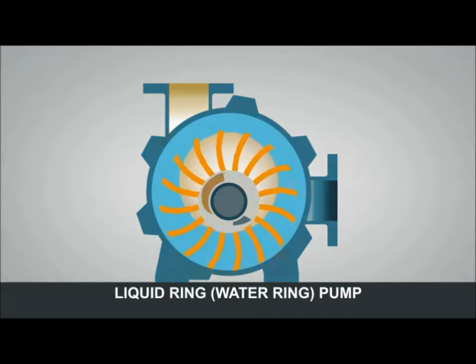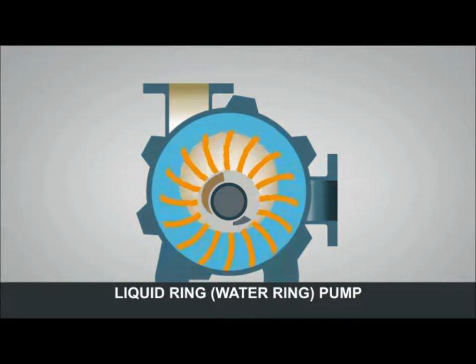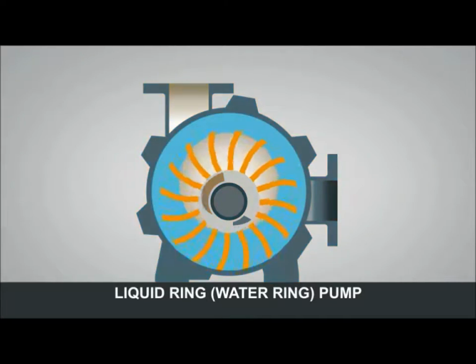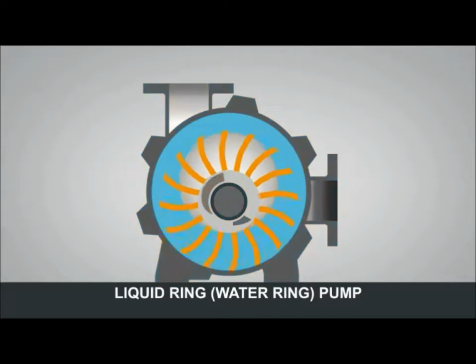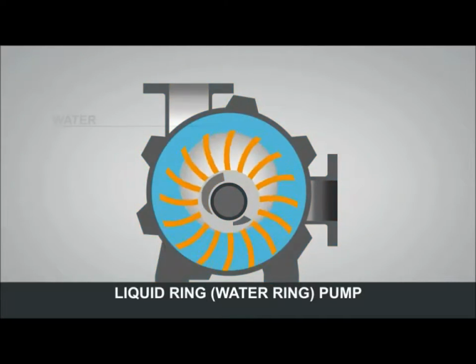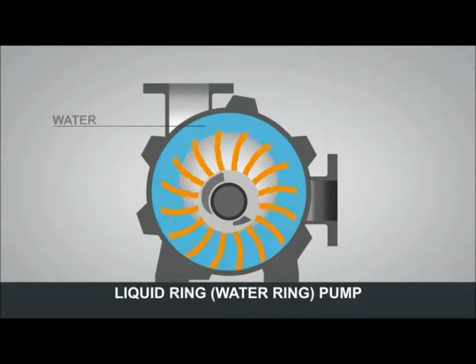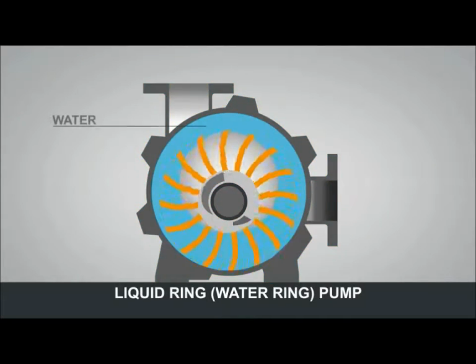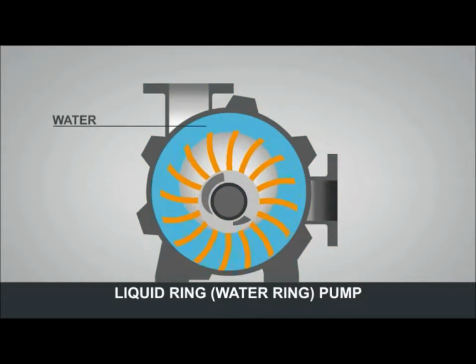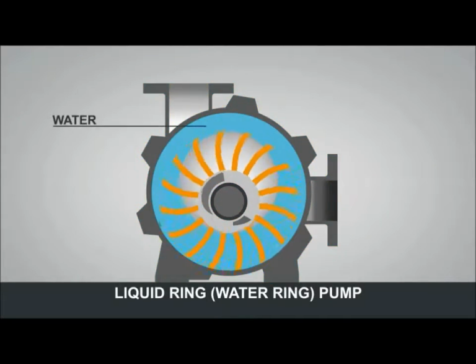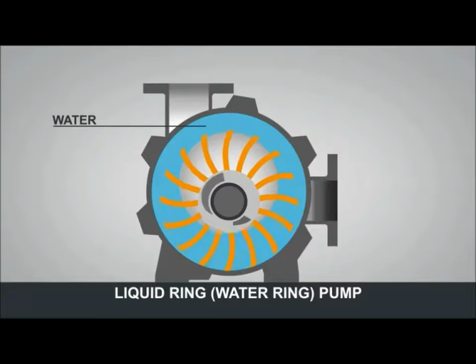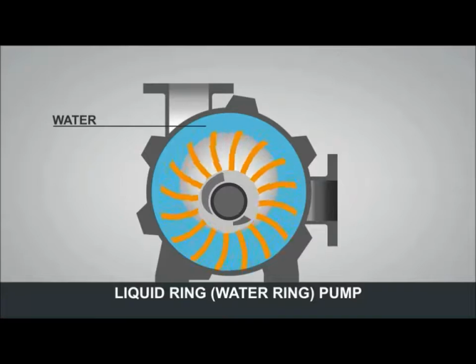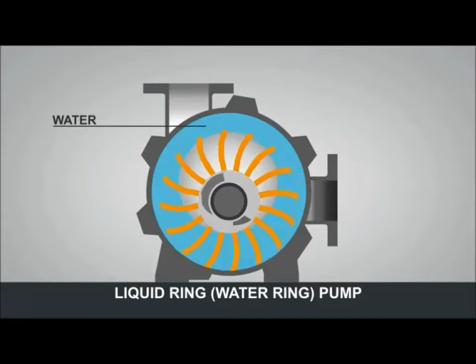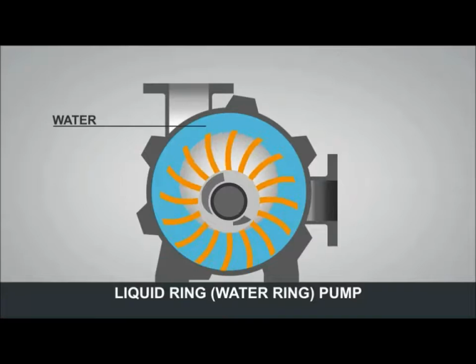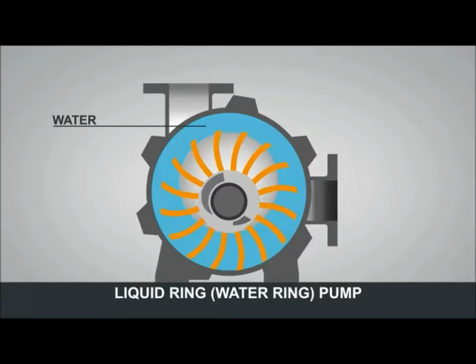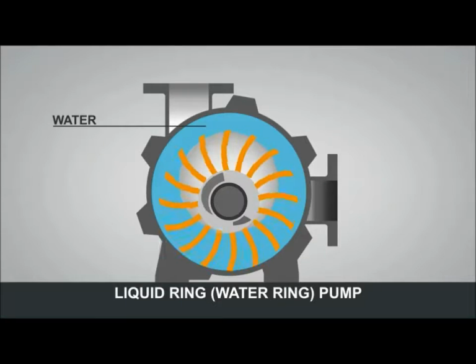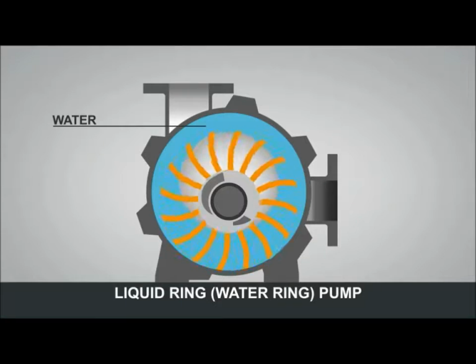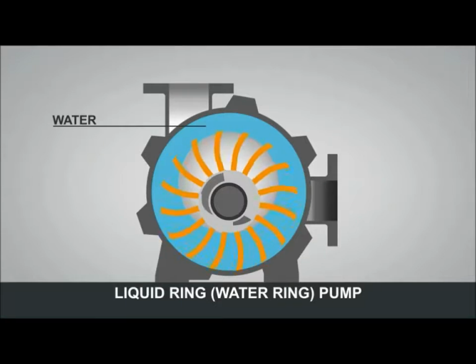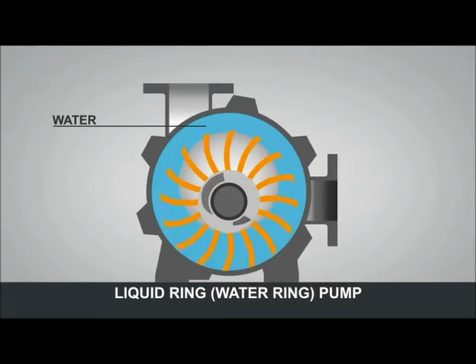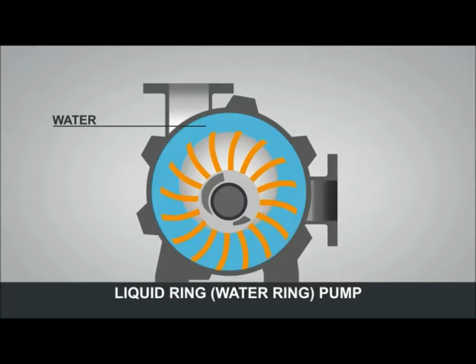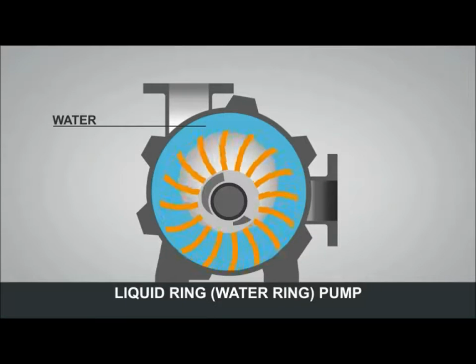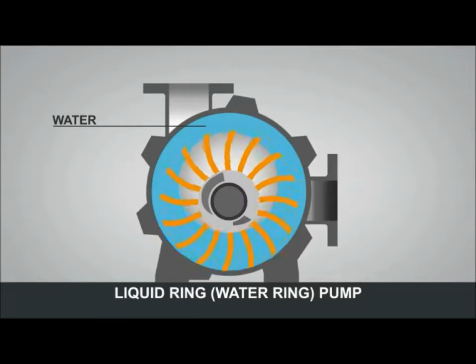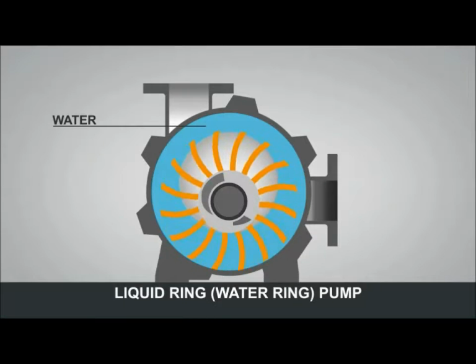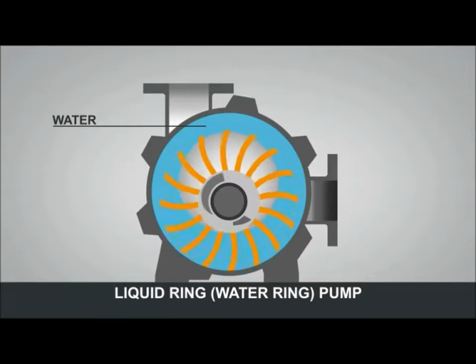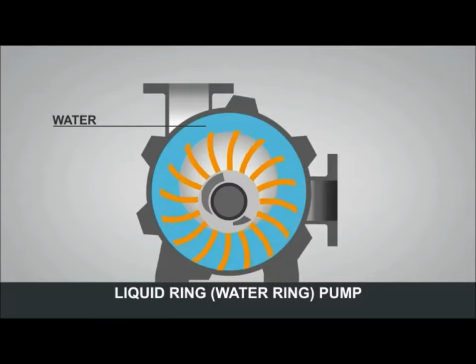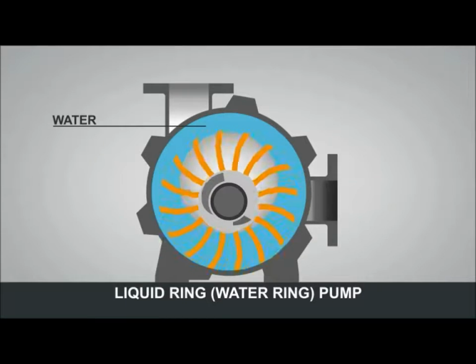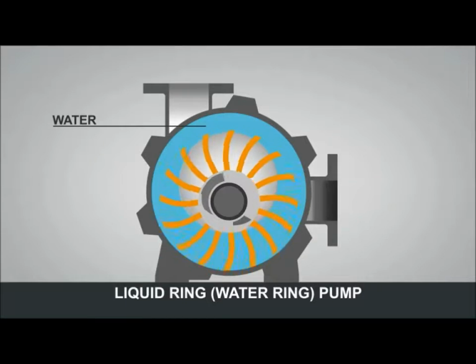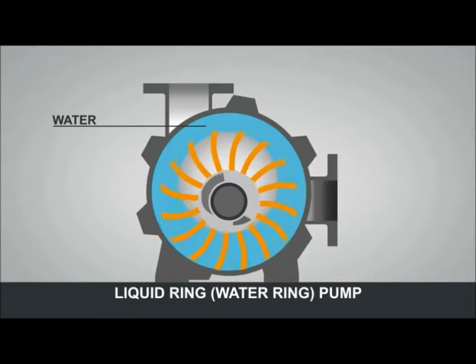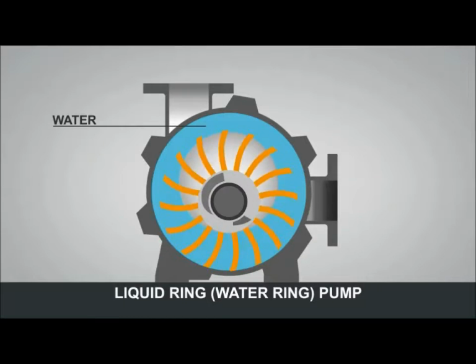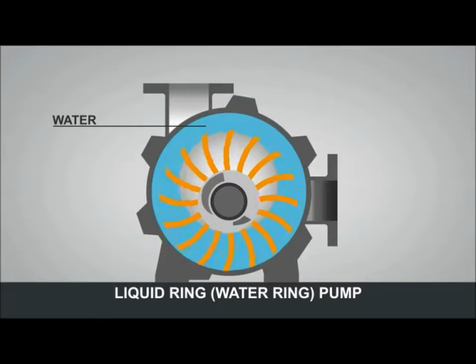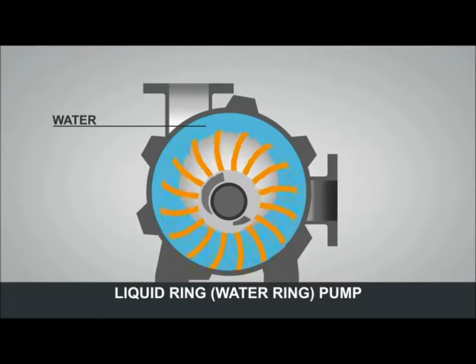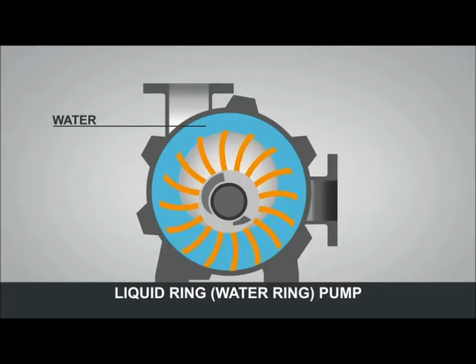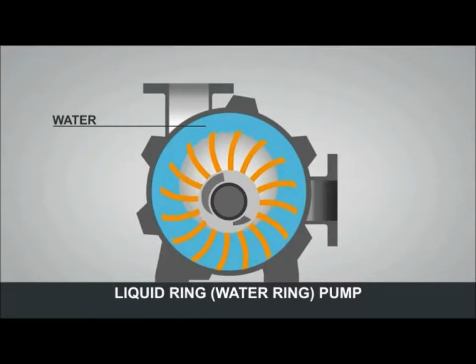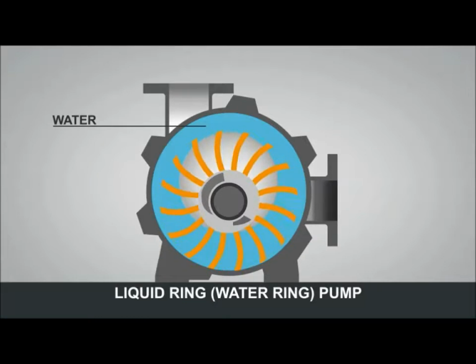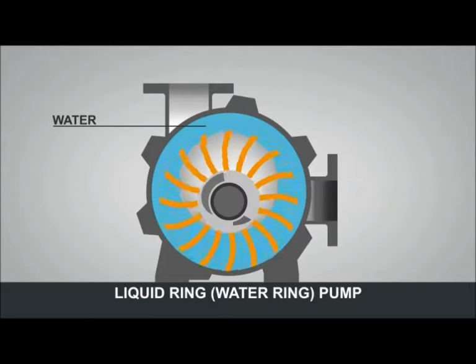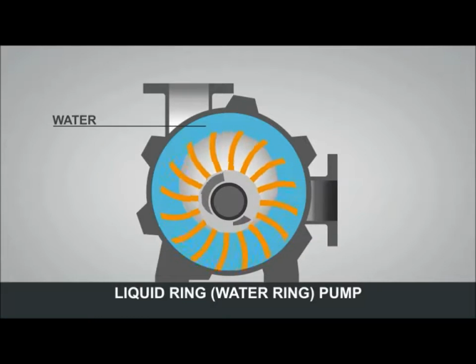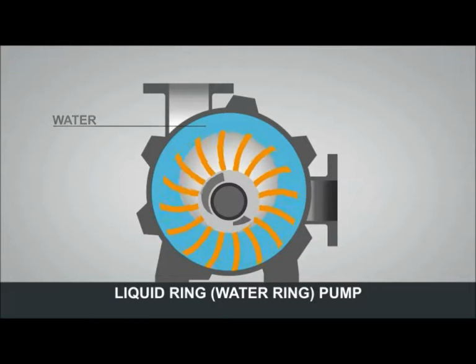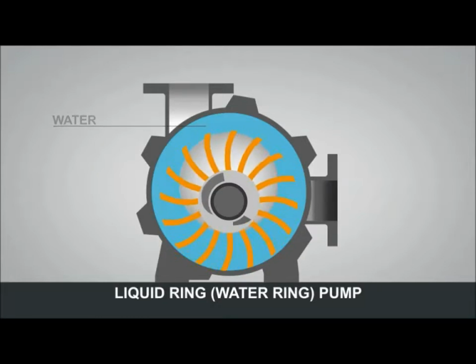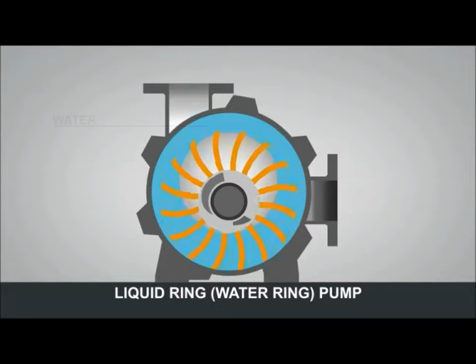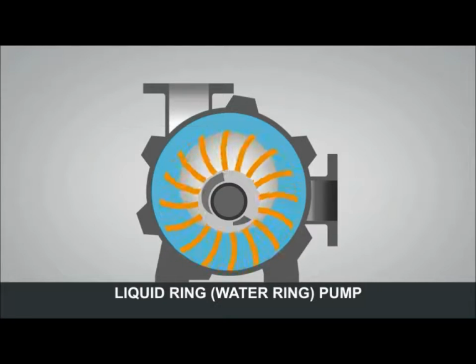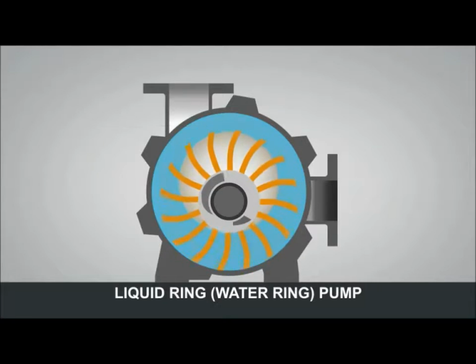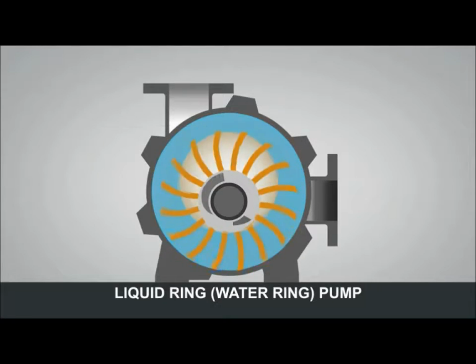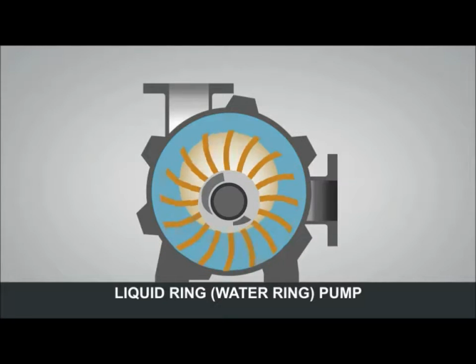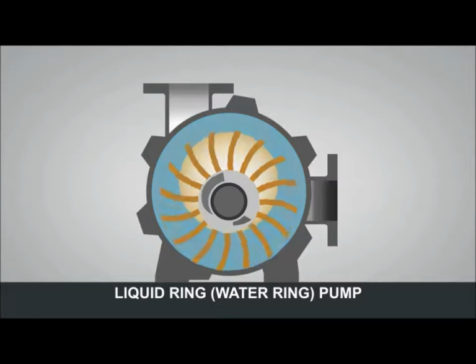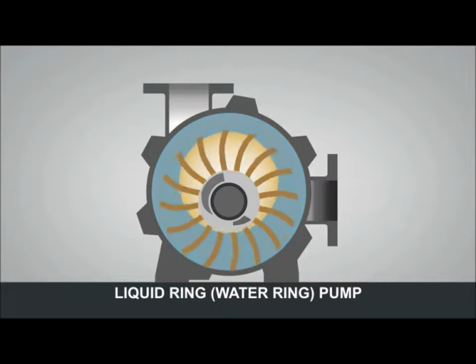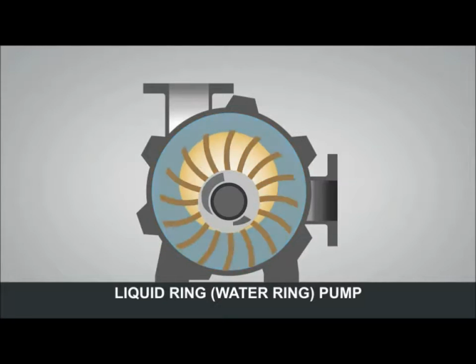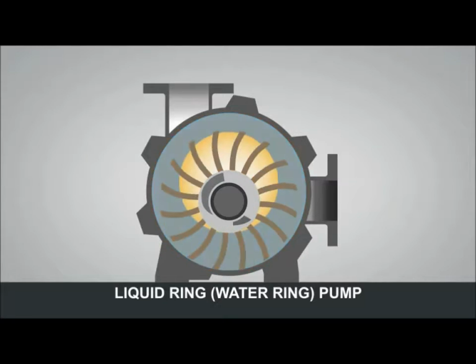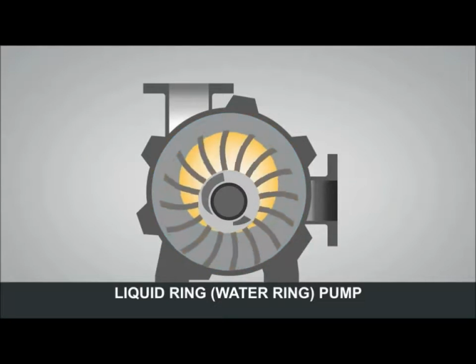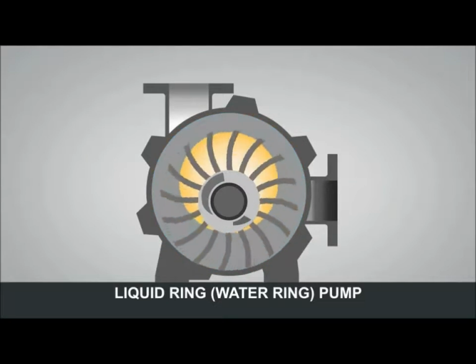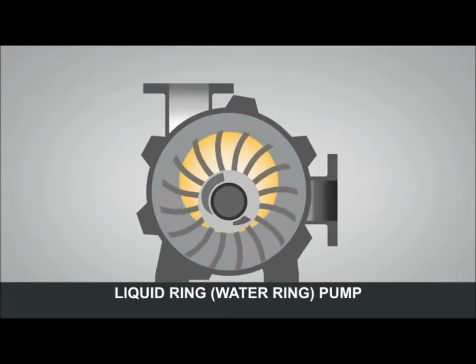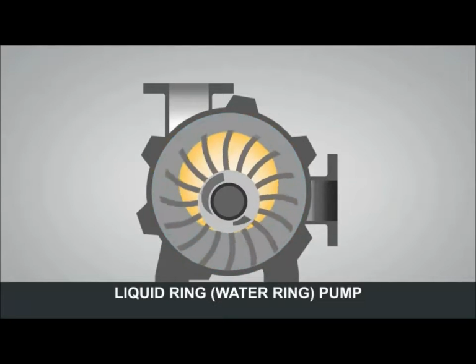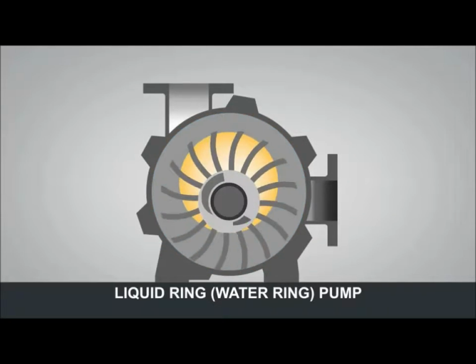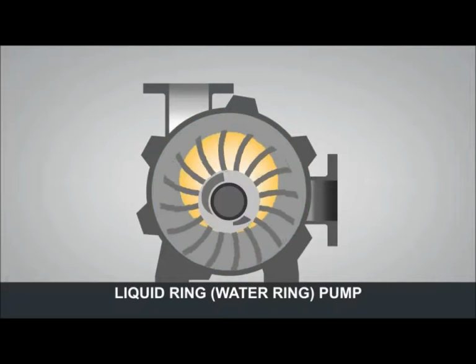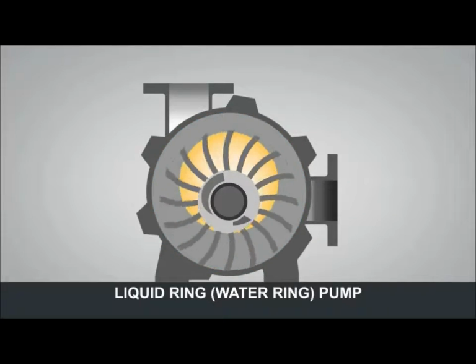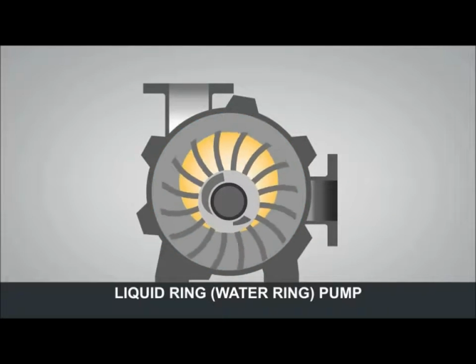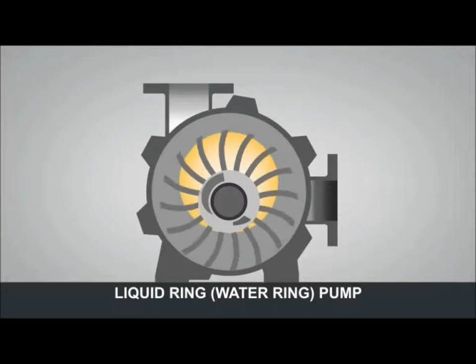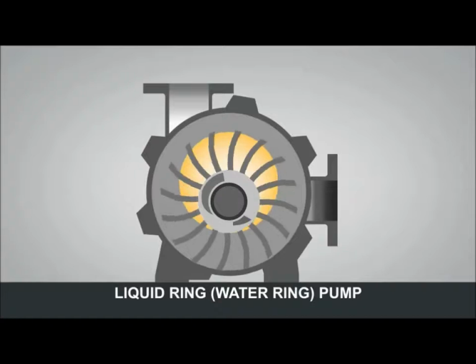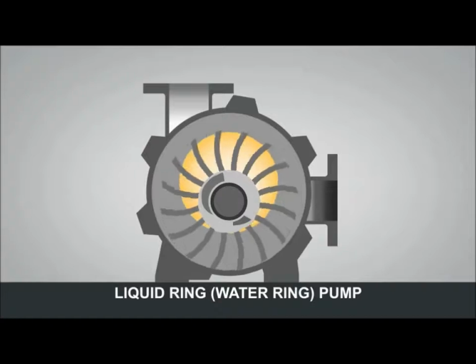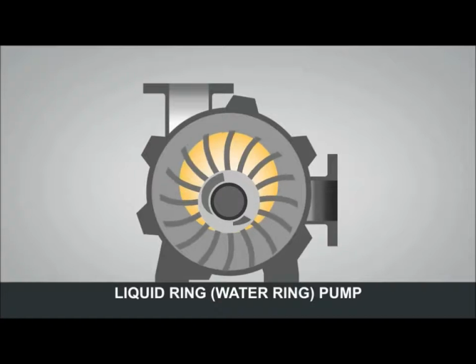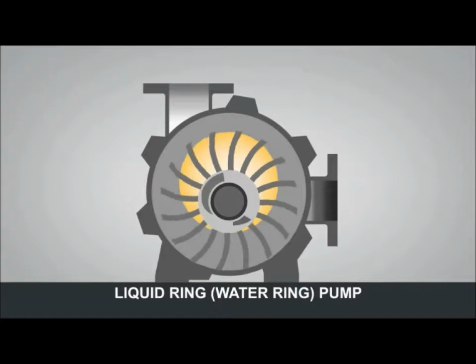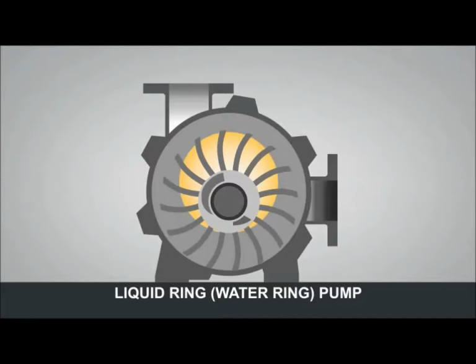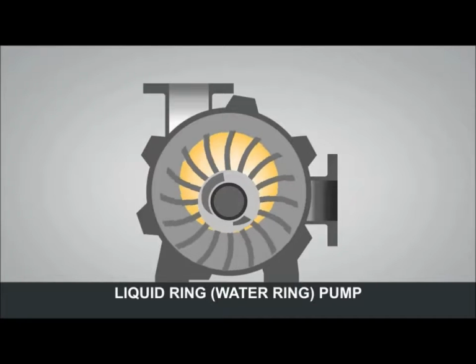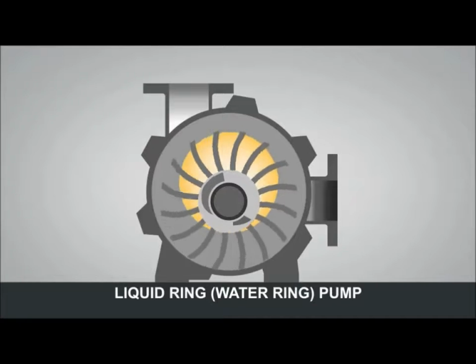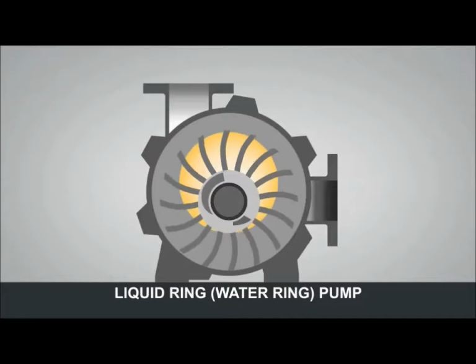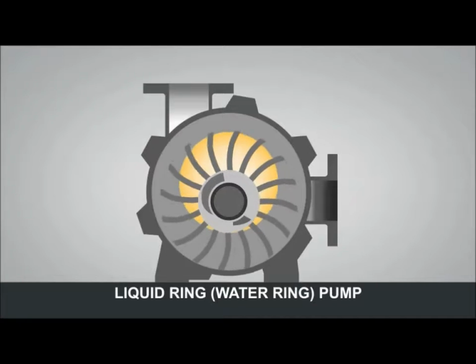The impeller throws the water around just like in a washing machine. The void in the centre of the machine is air space.